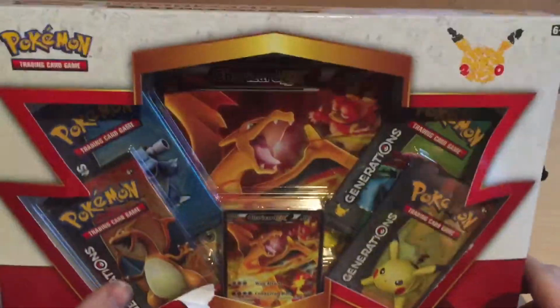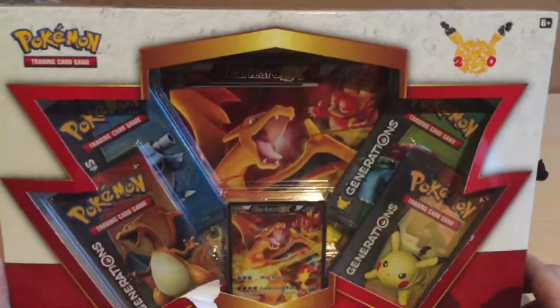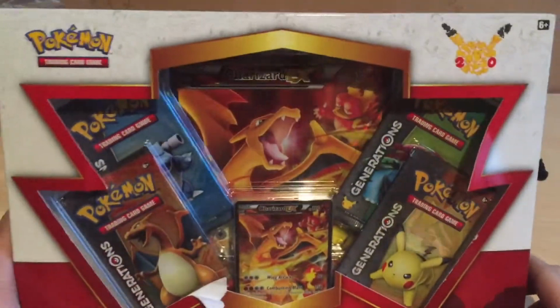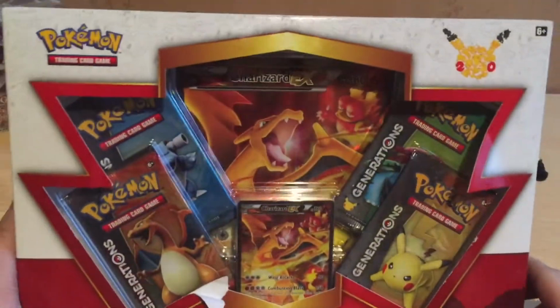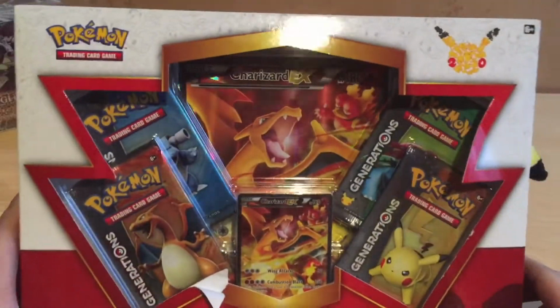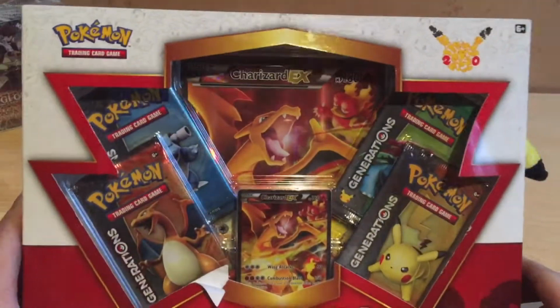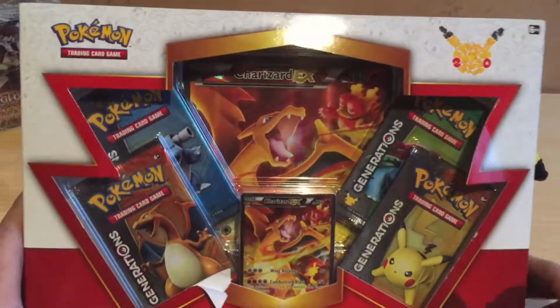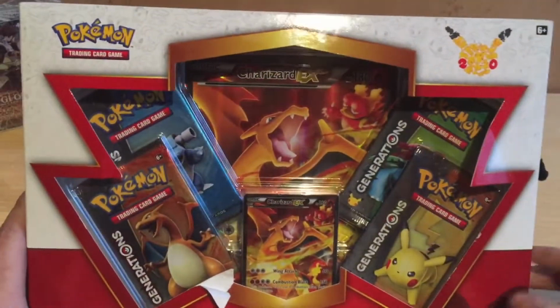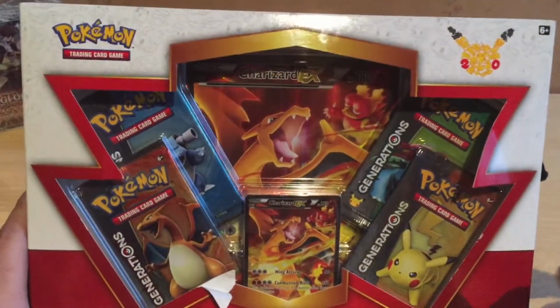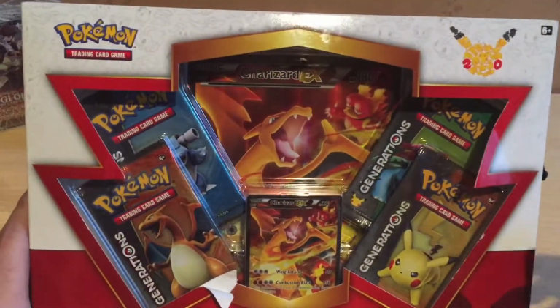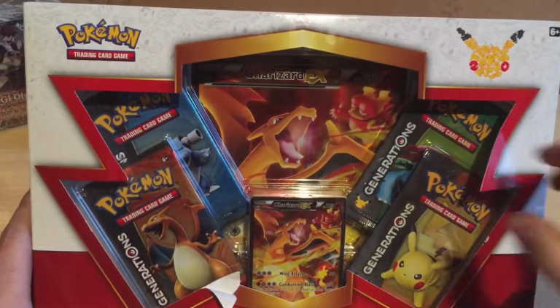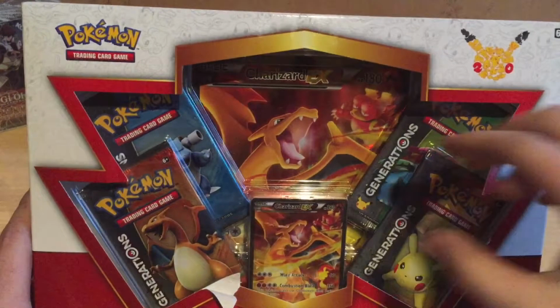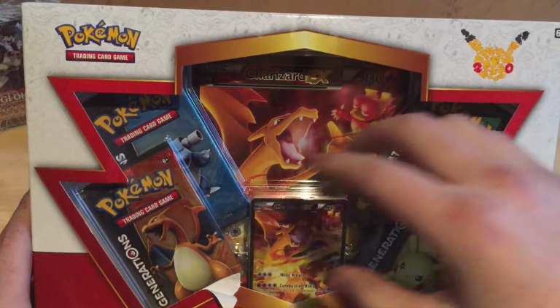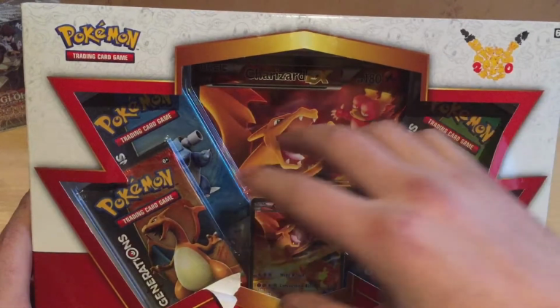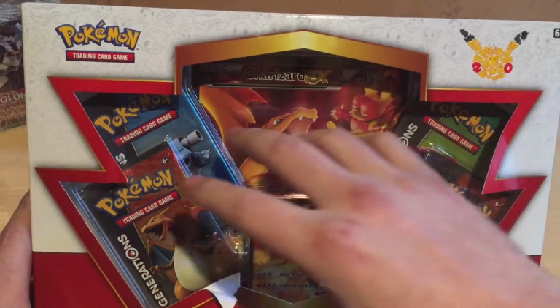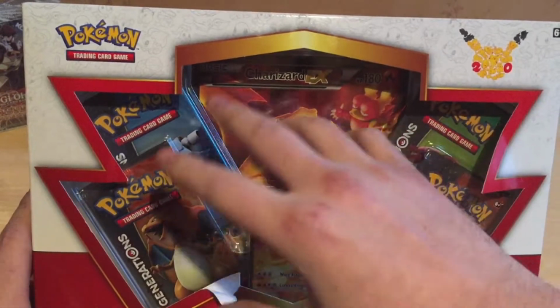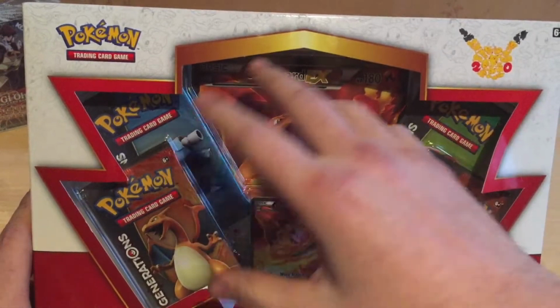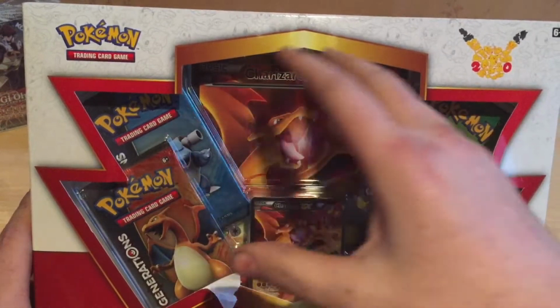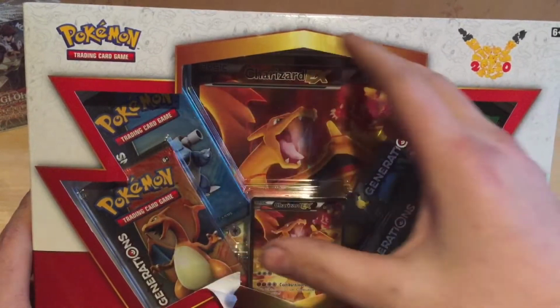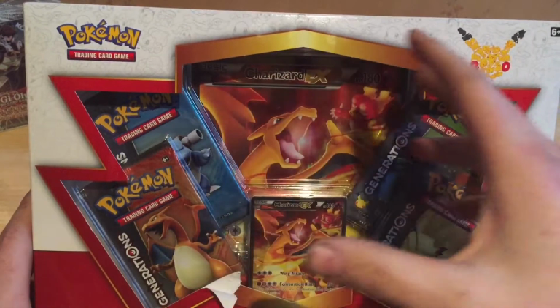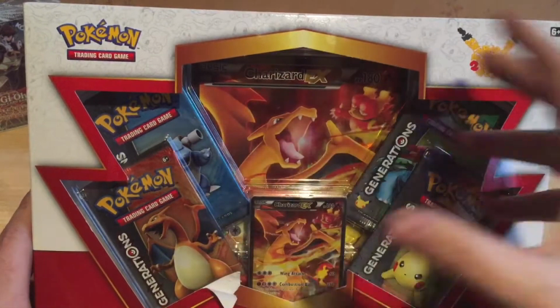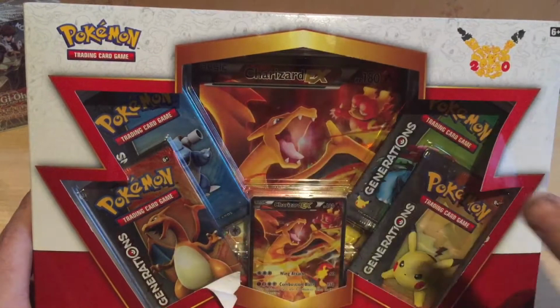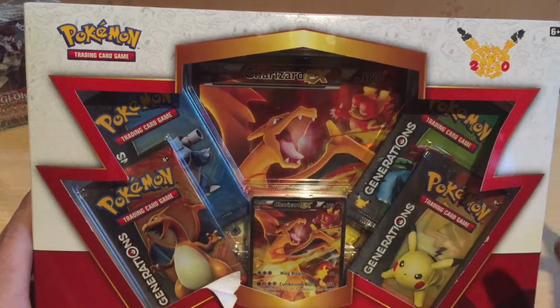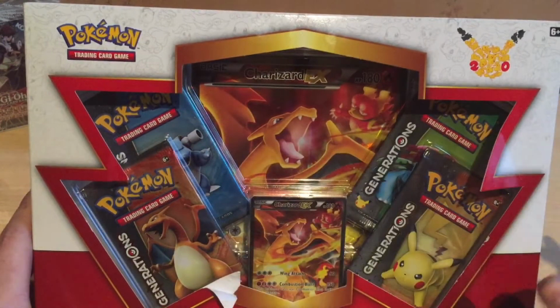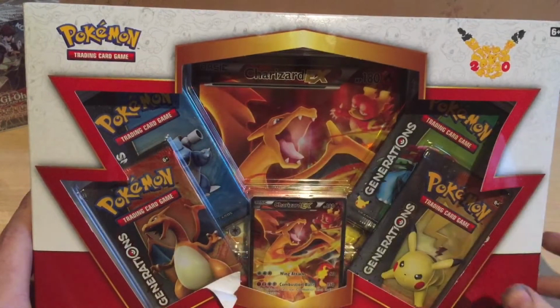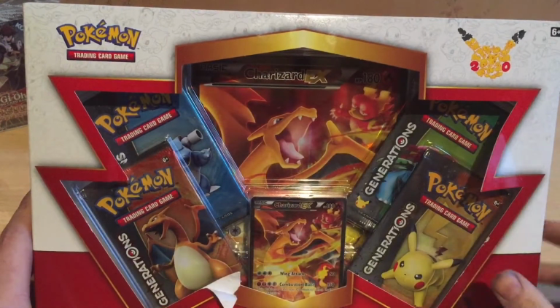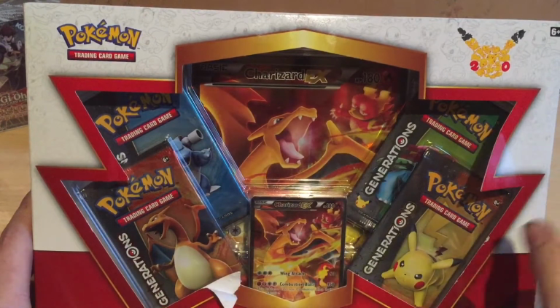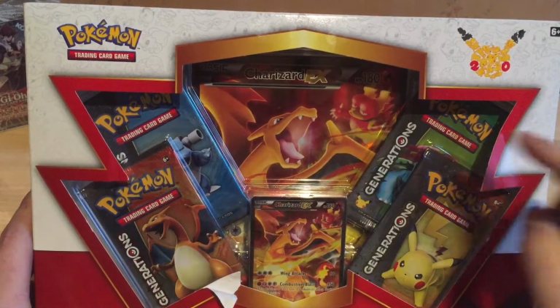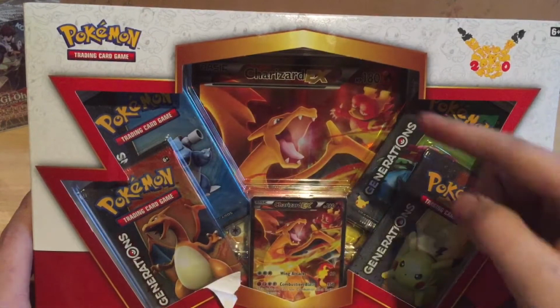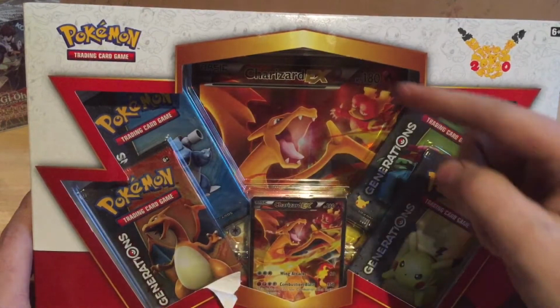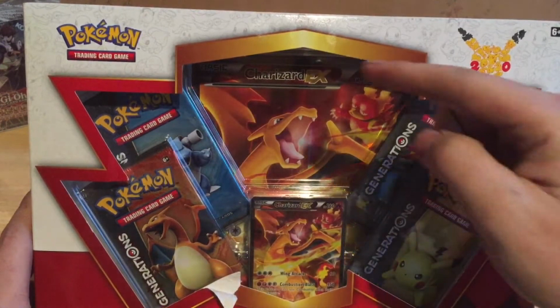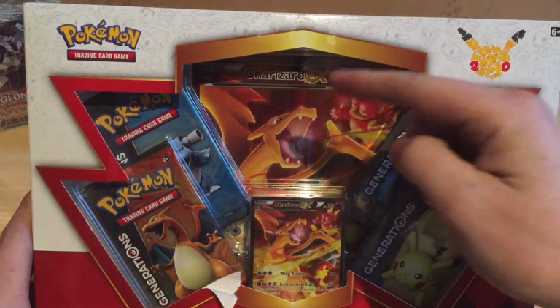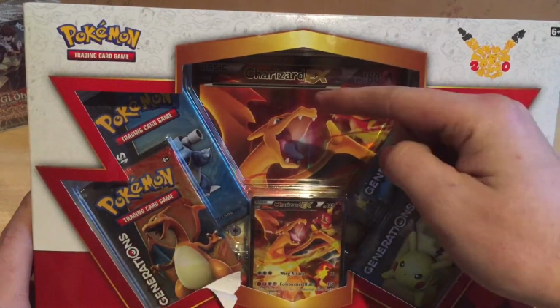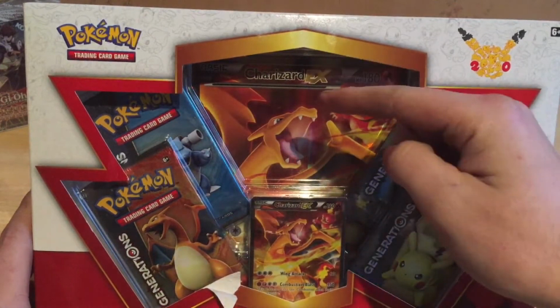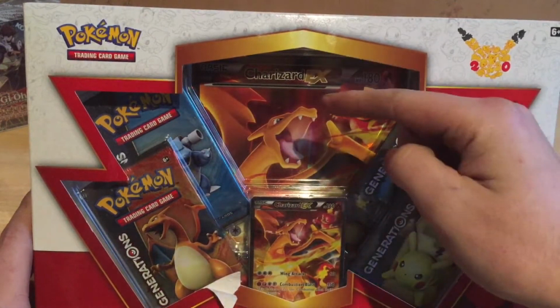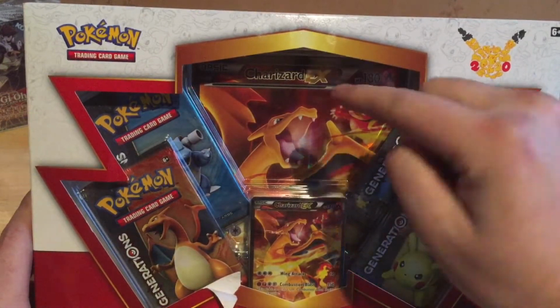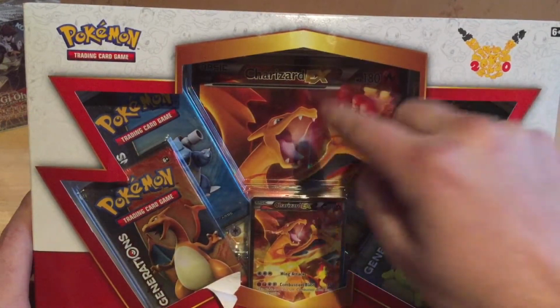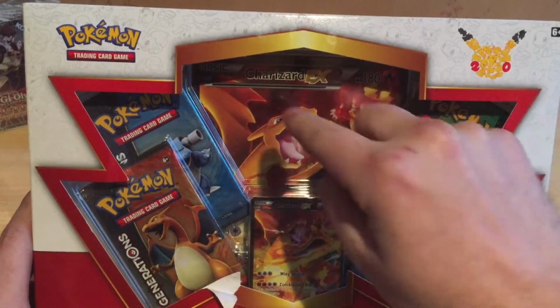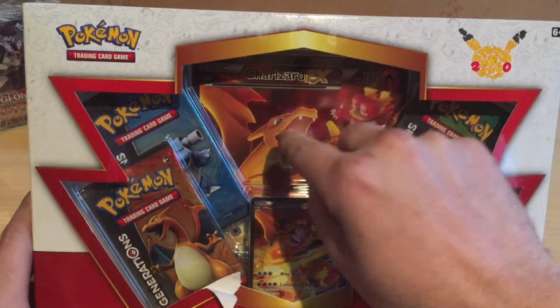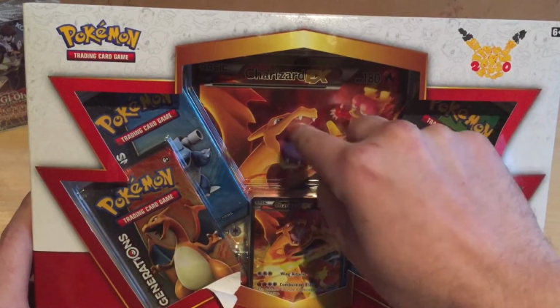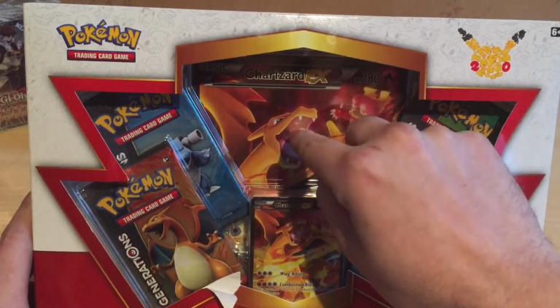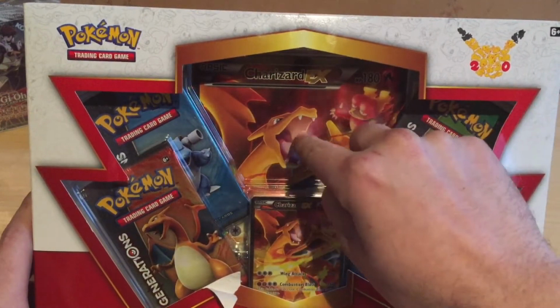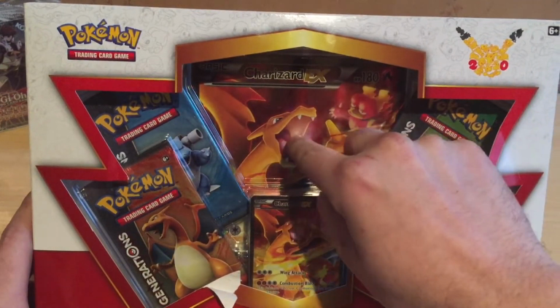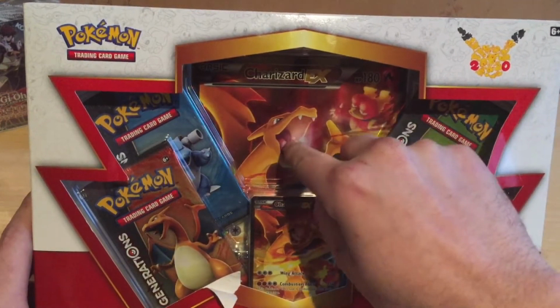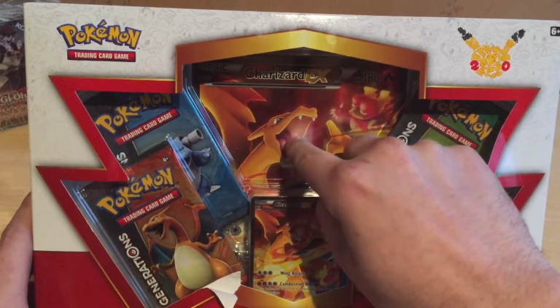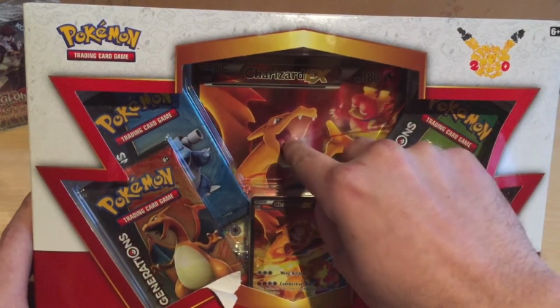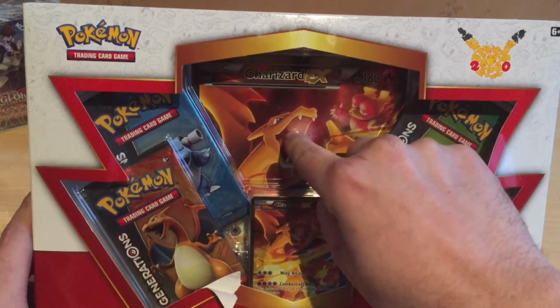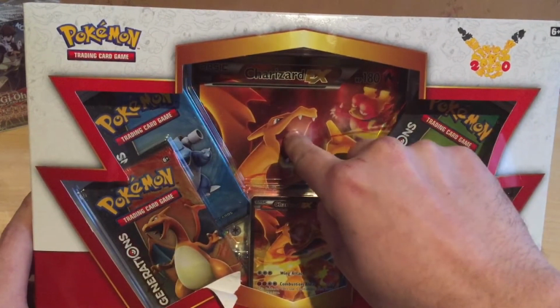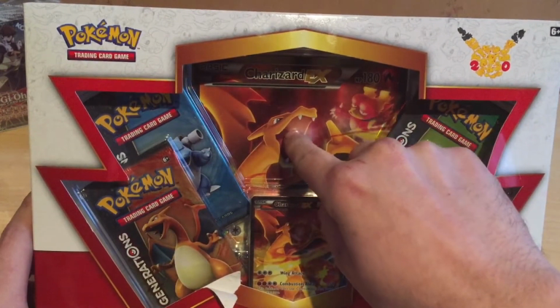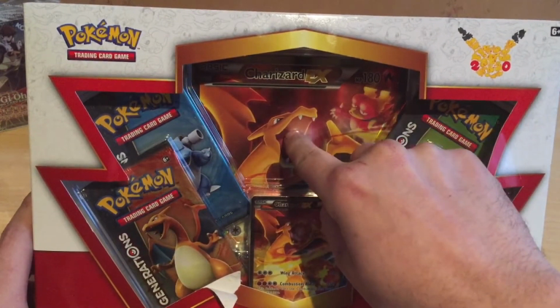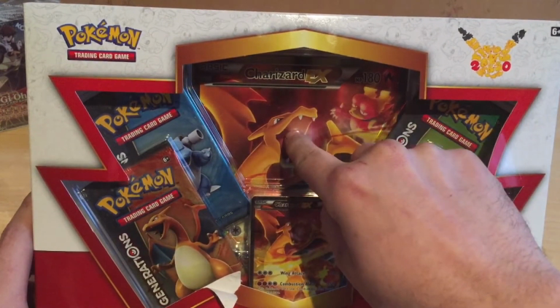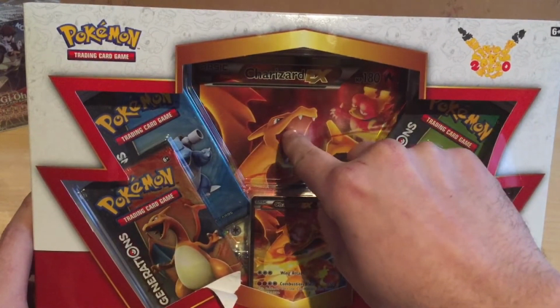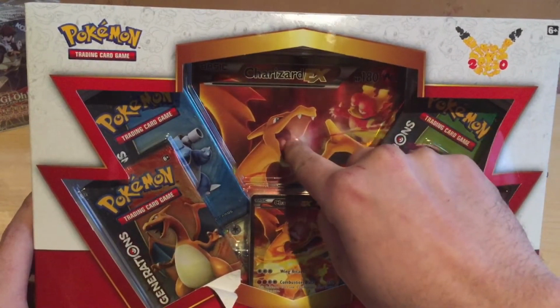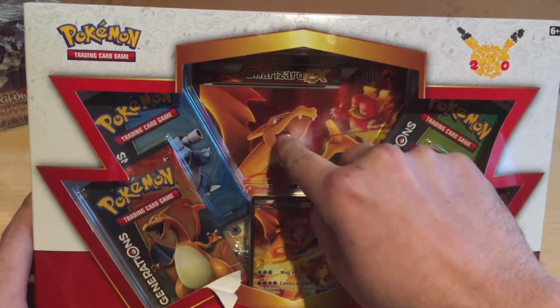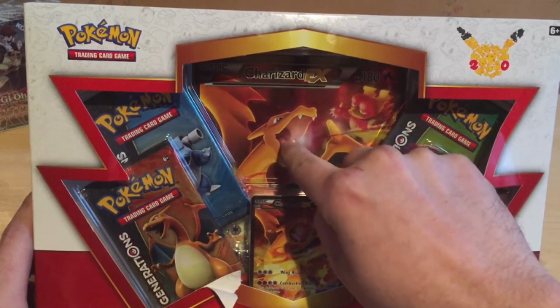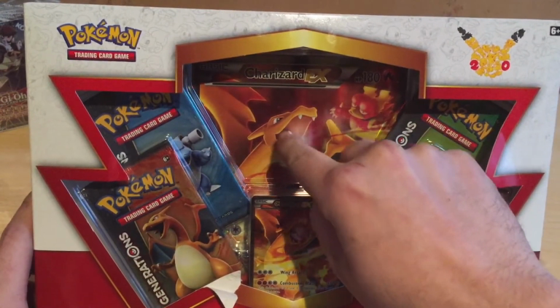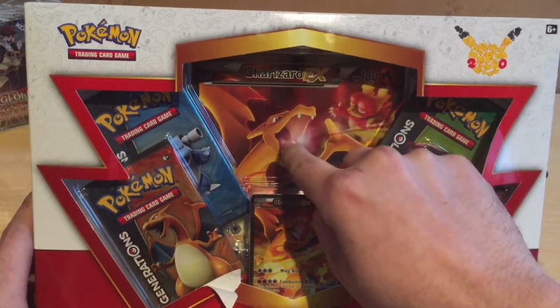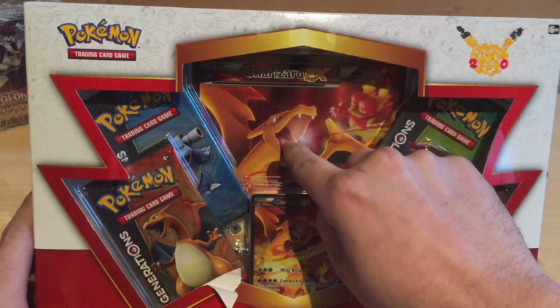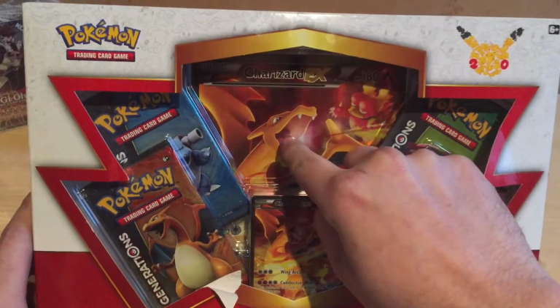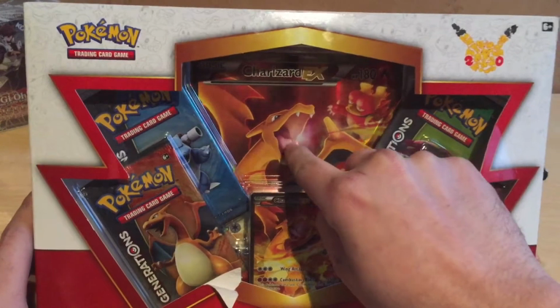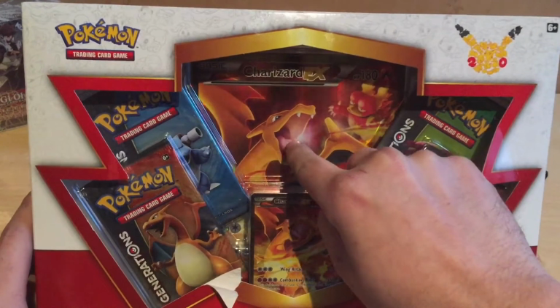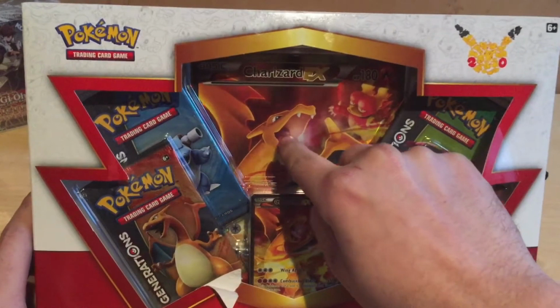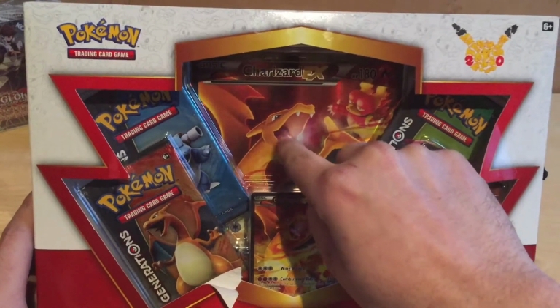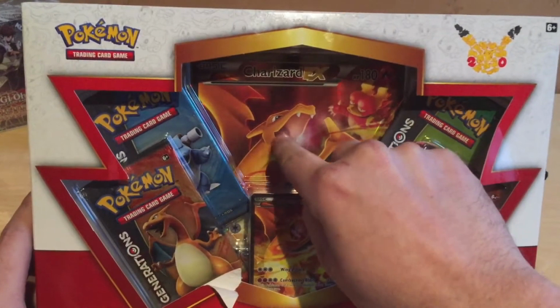As you can see, you can see this giant Charizard X here, right here. Look, my finger is in his mouth.